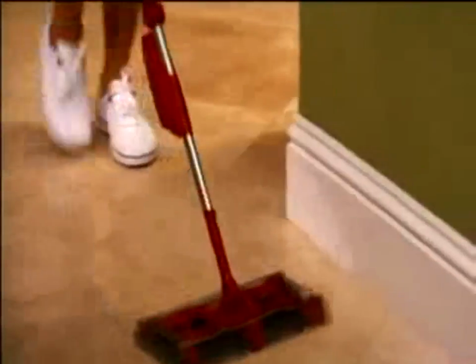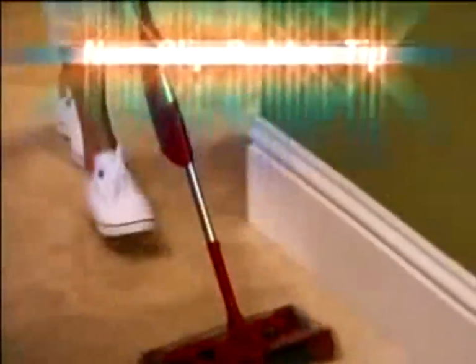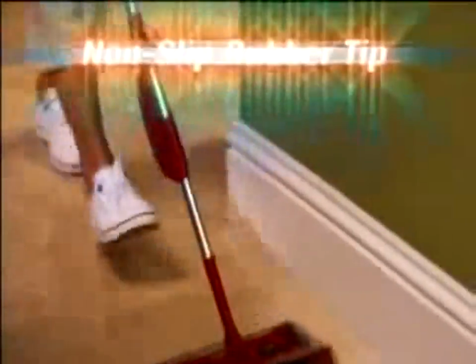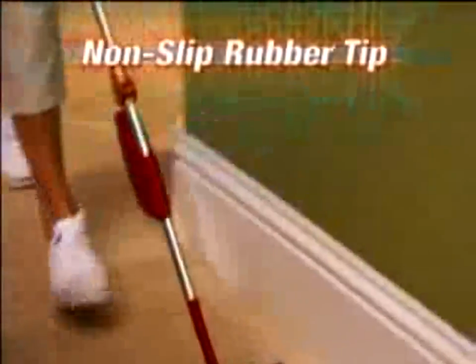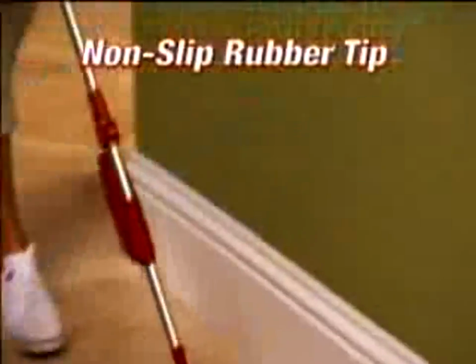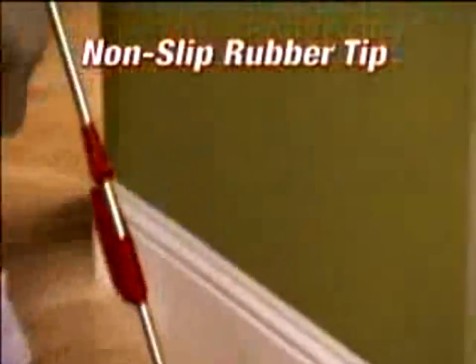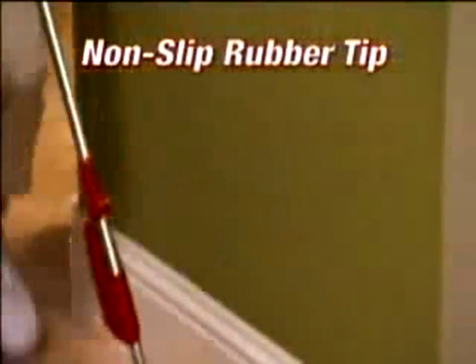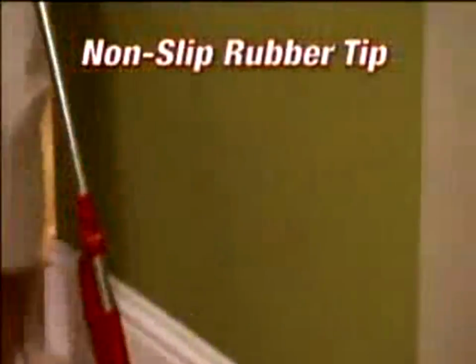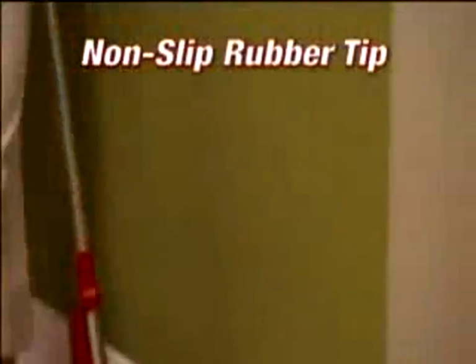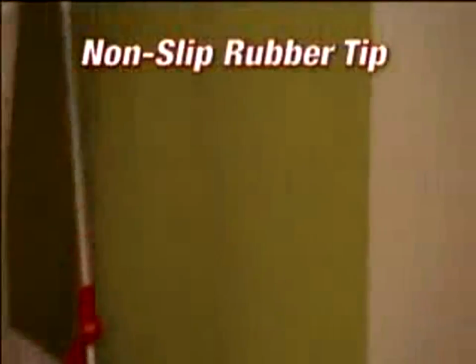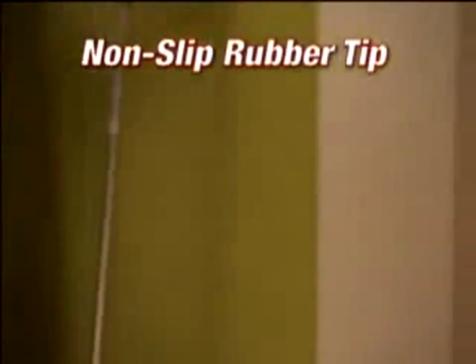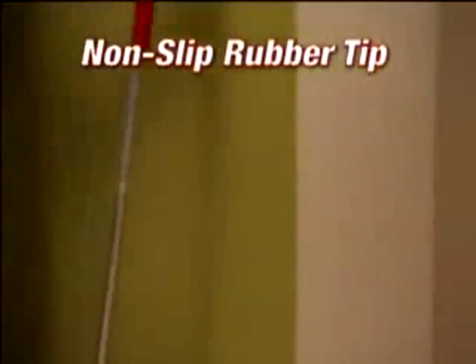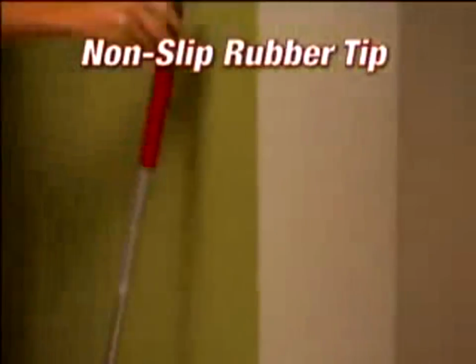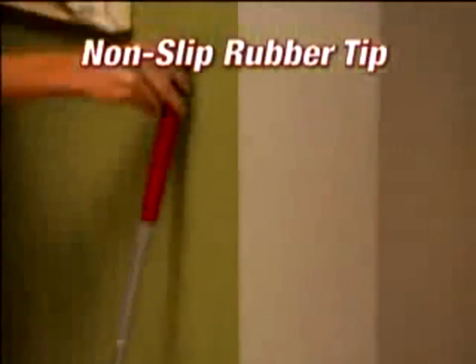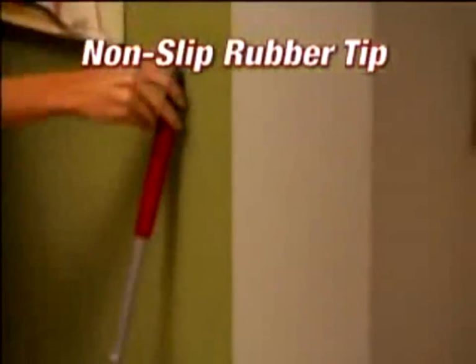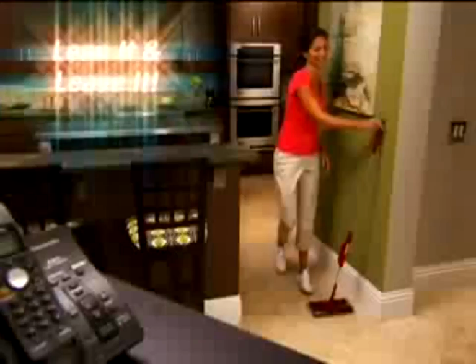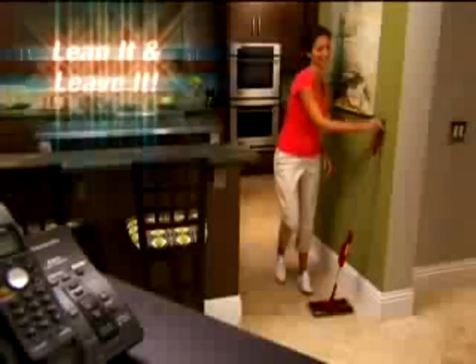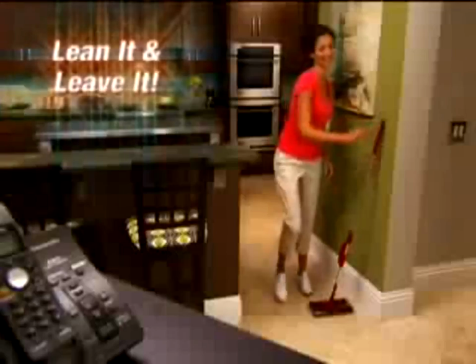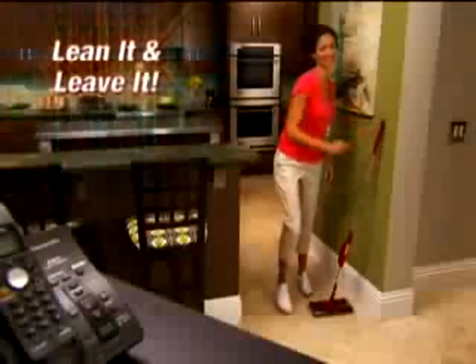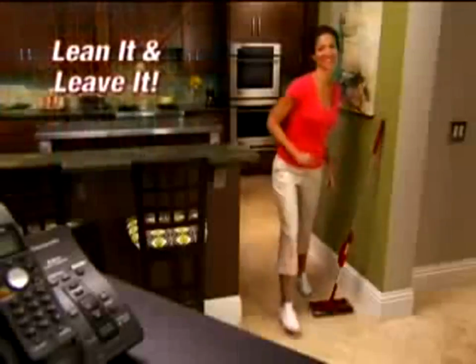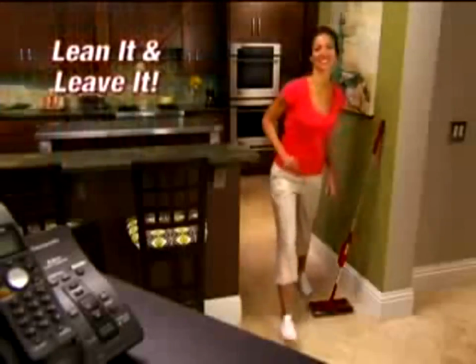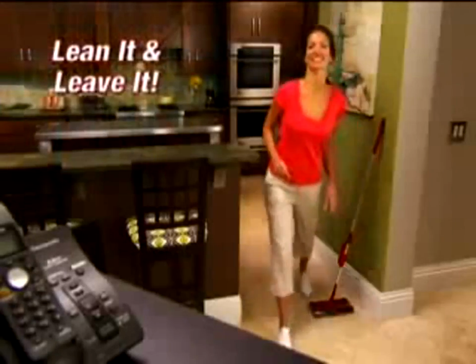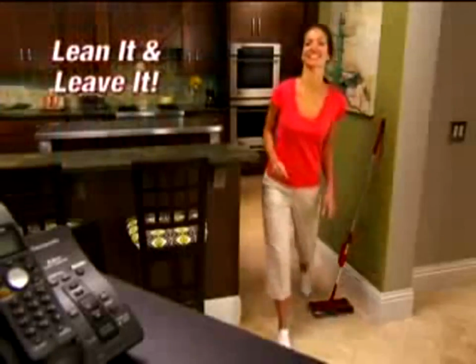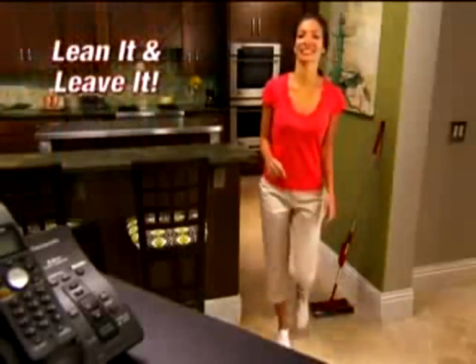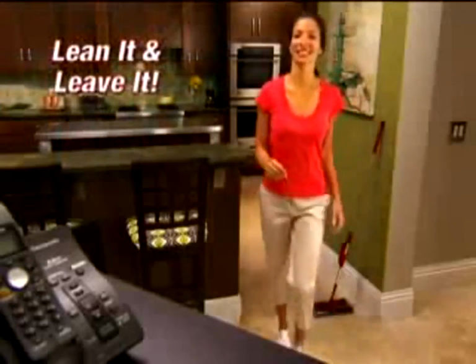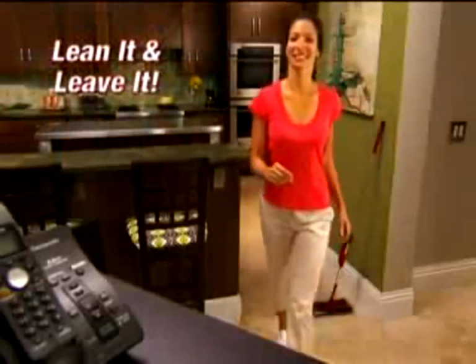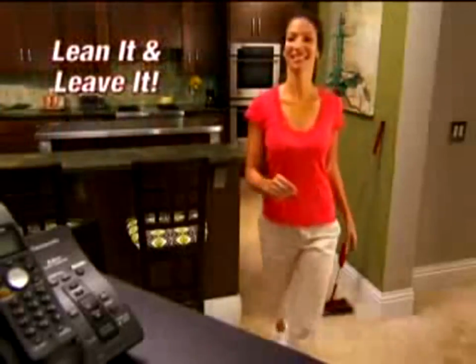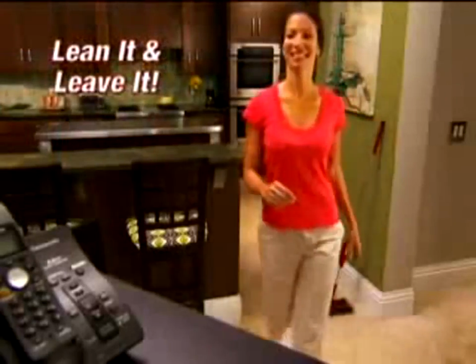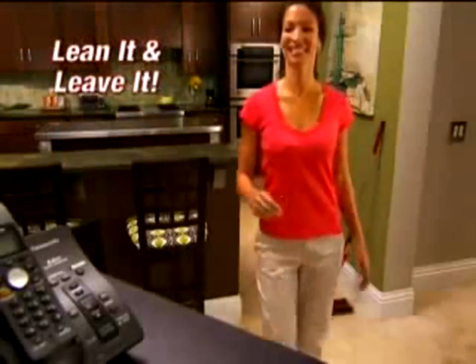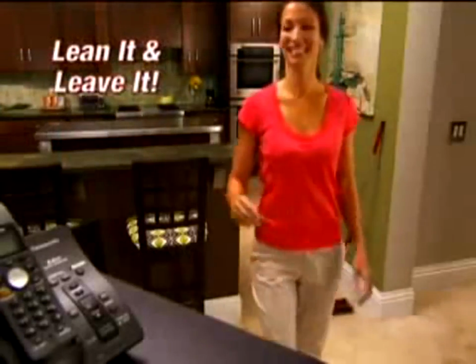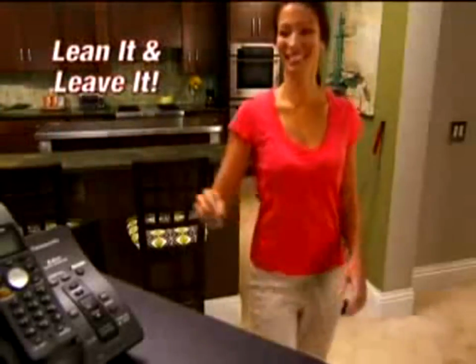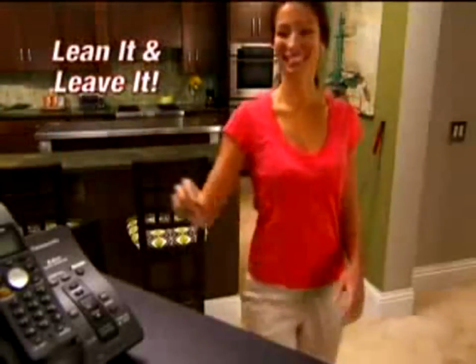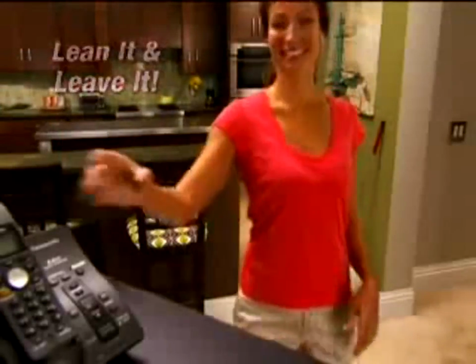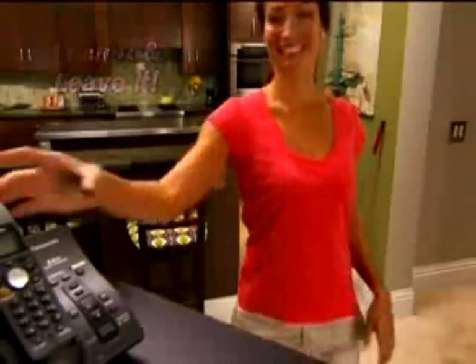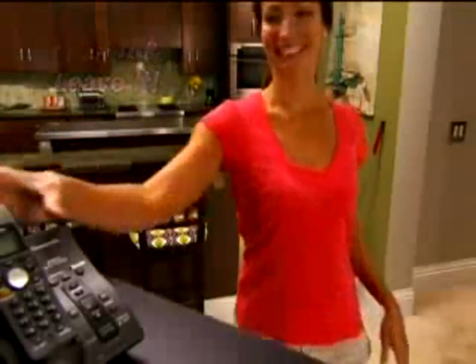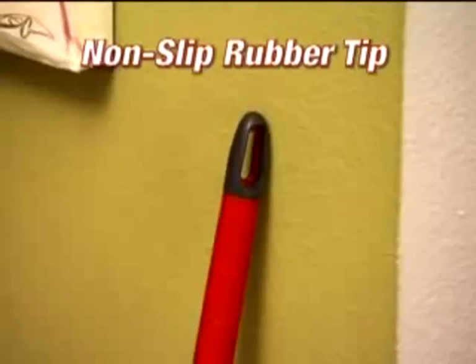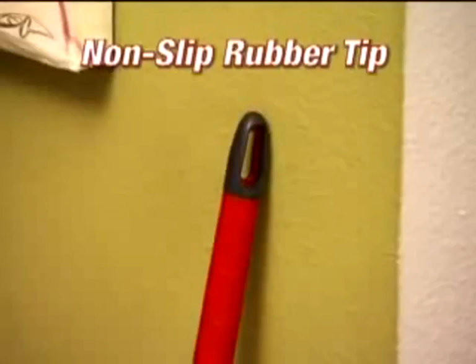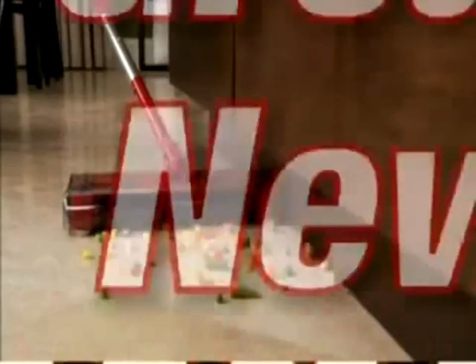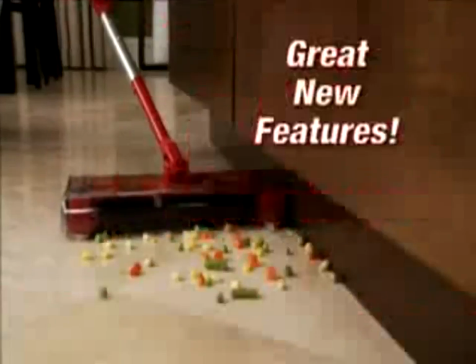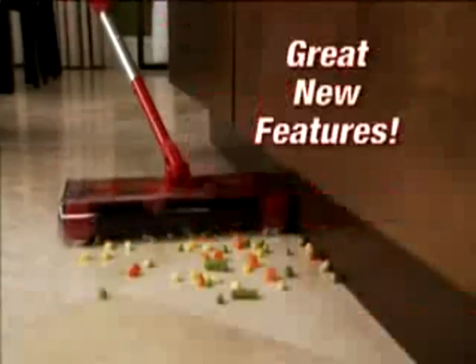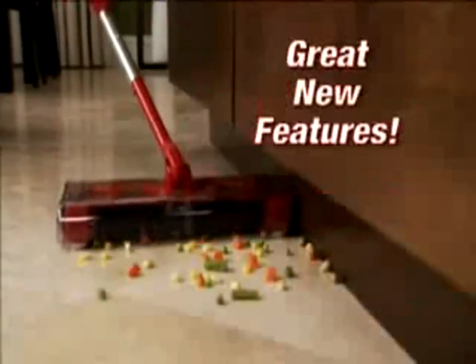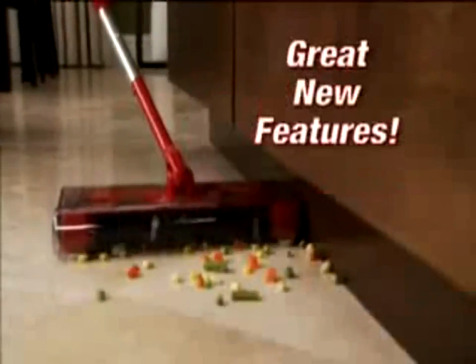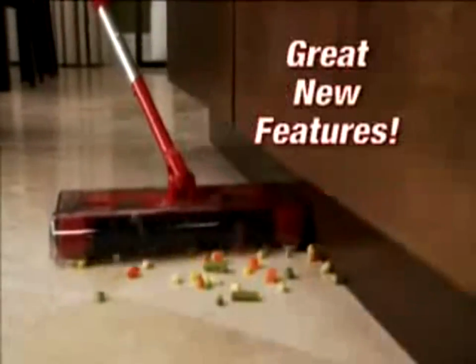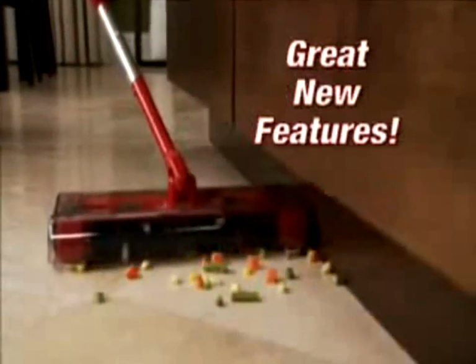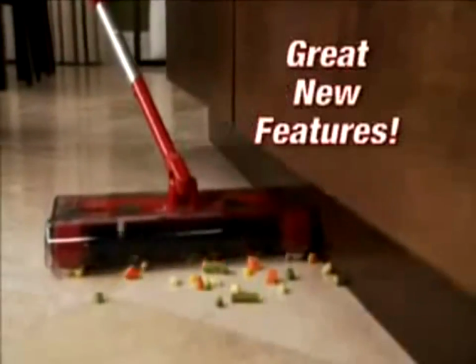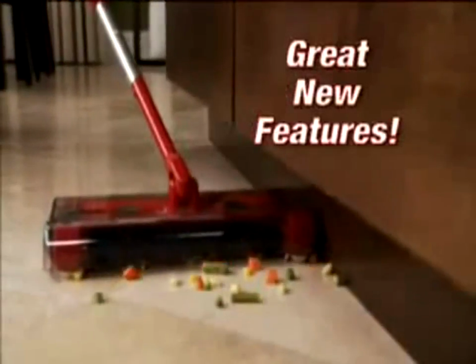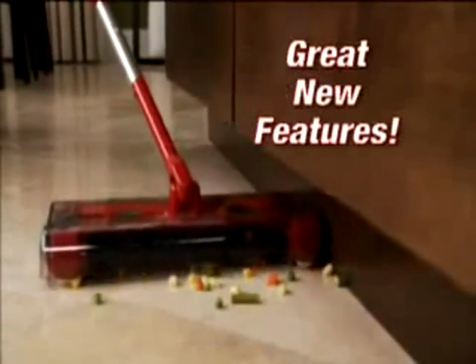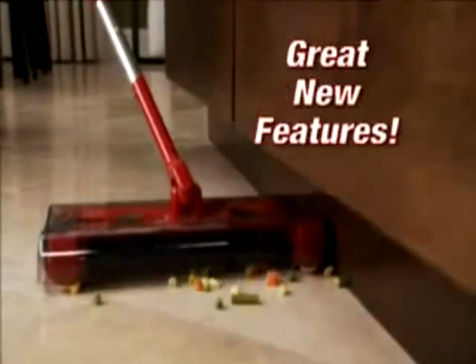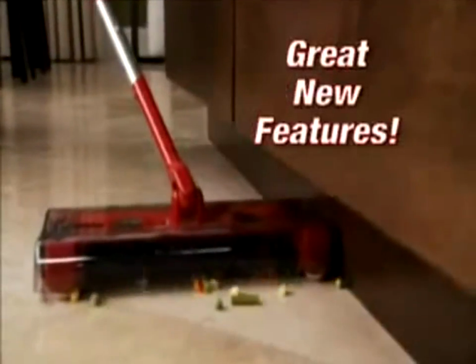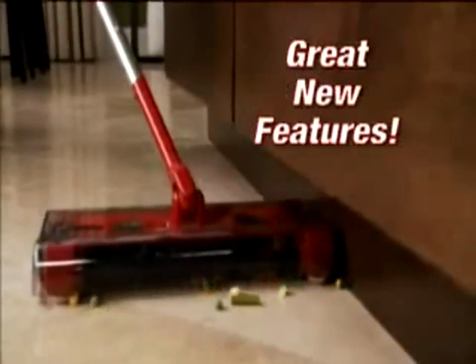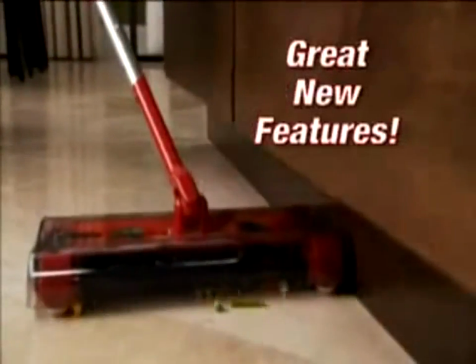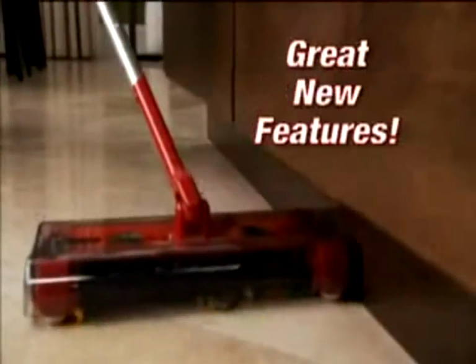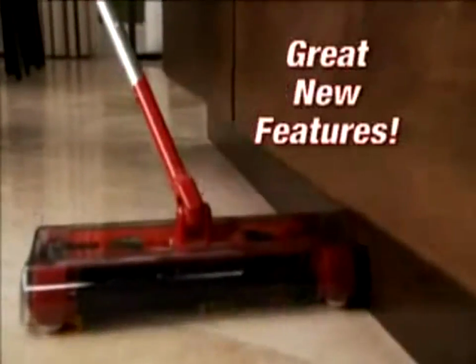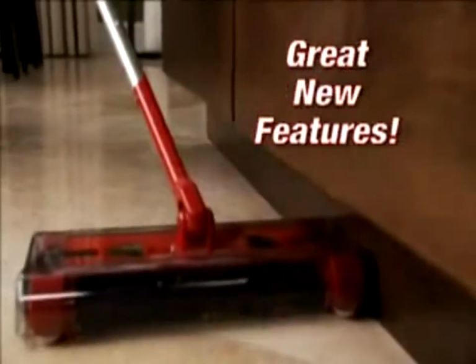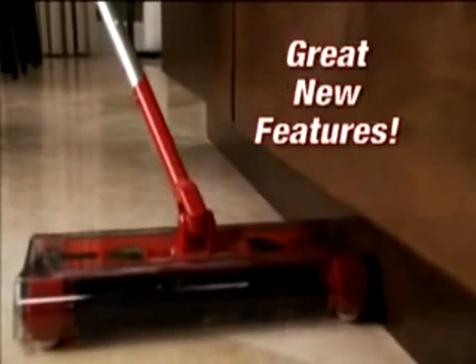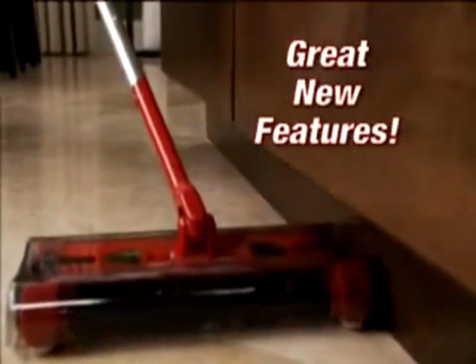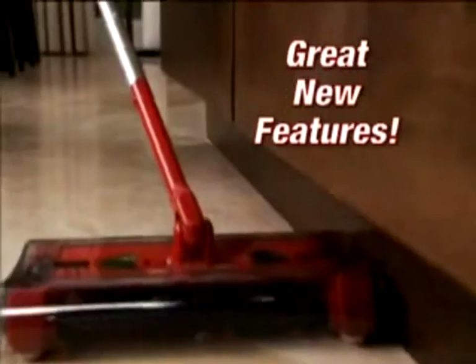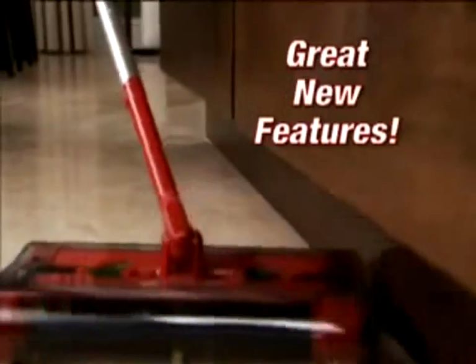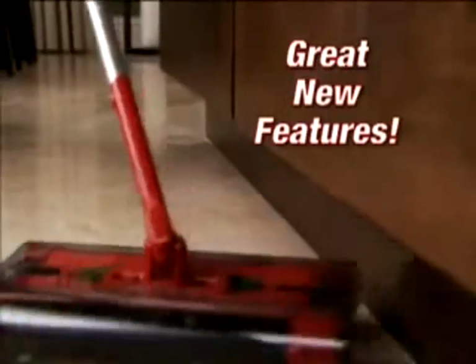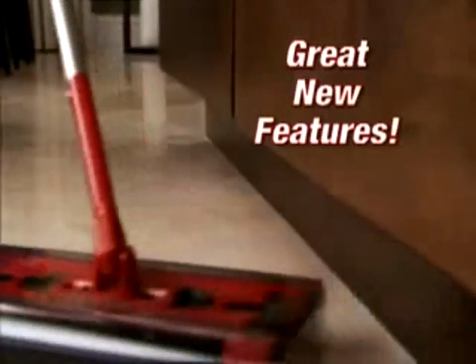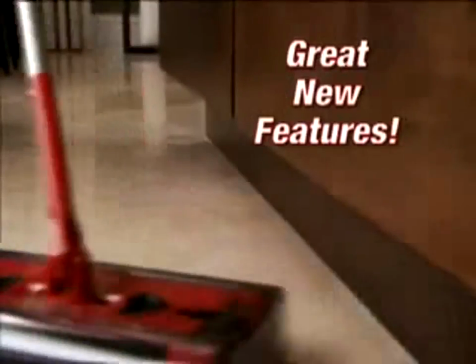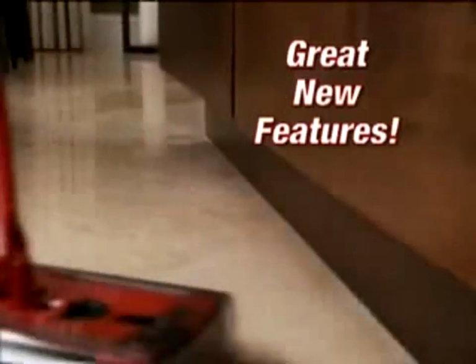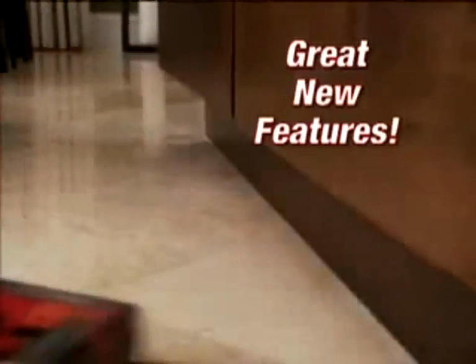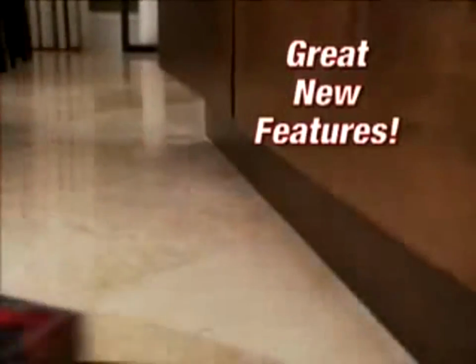And now with the new non-slip rubber tip, you can lean it and leave it. The new G2 is quite simply the best there is.